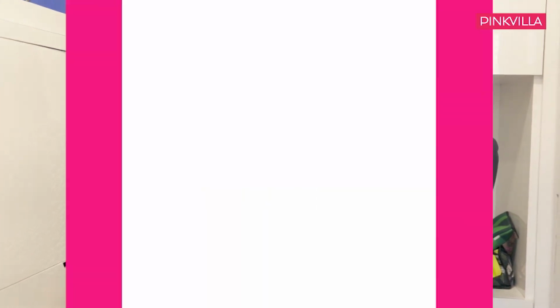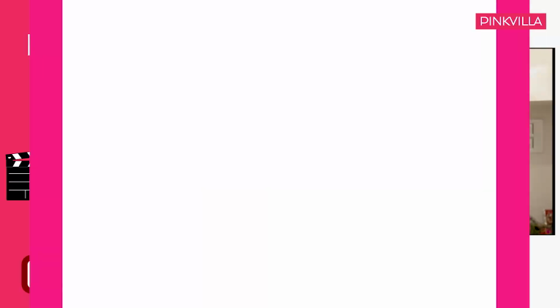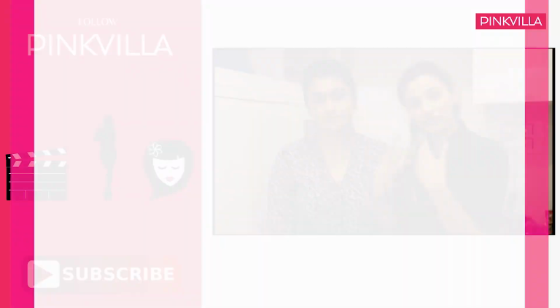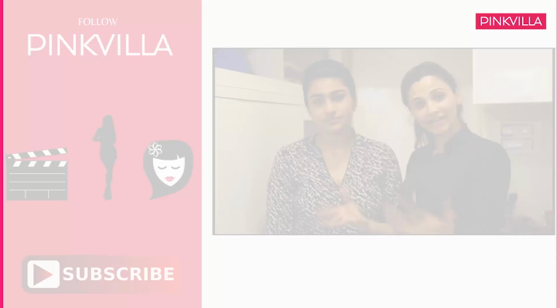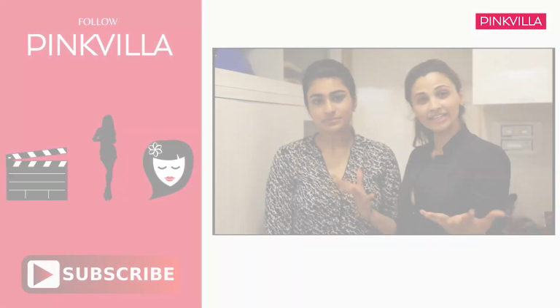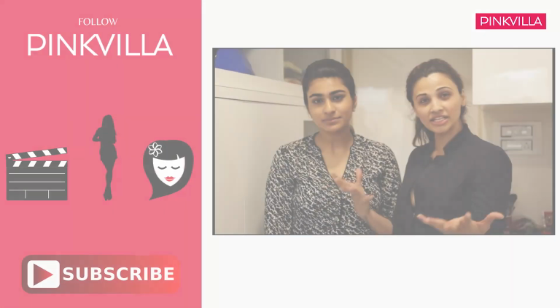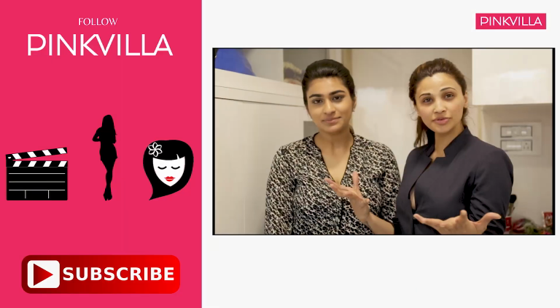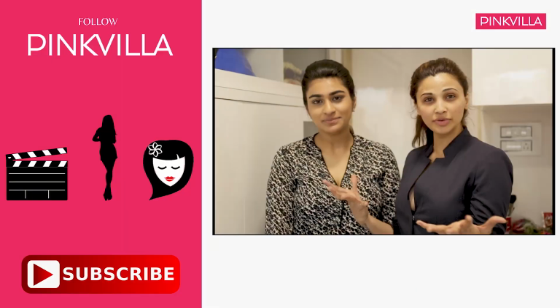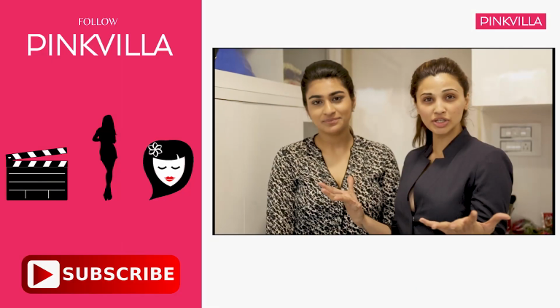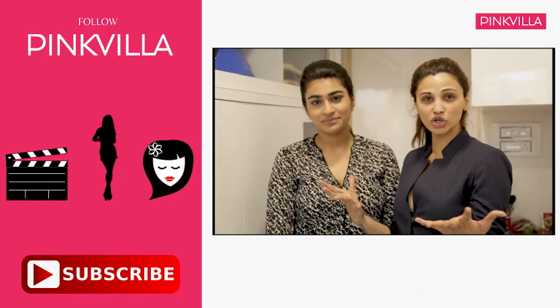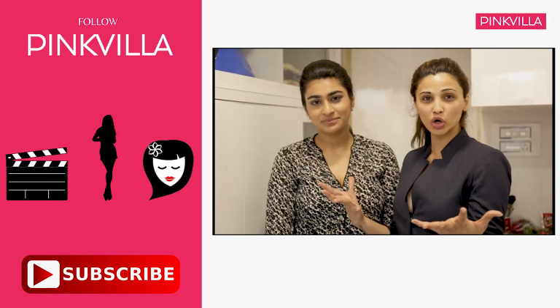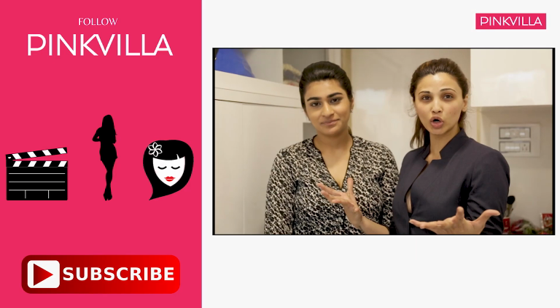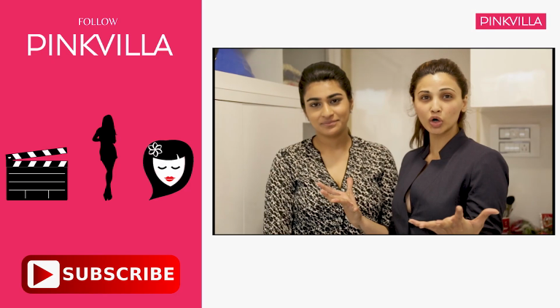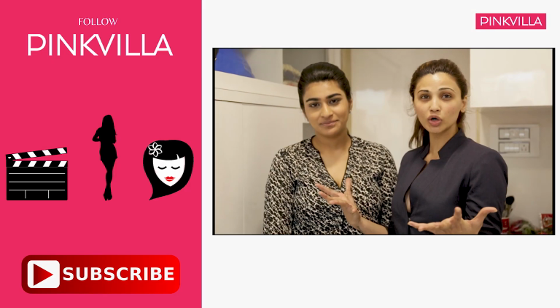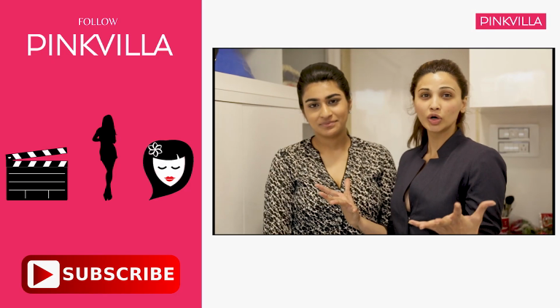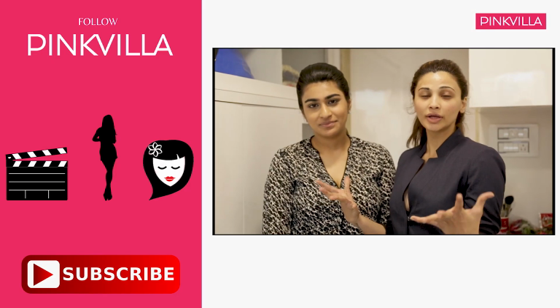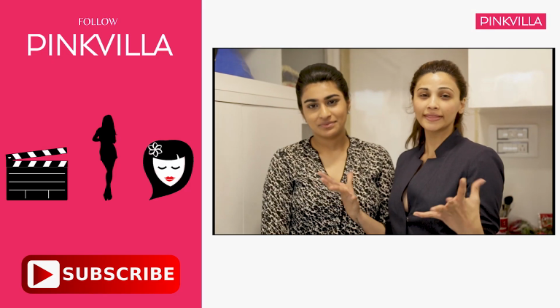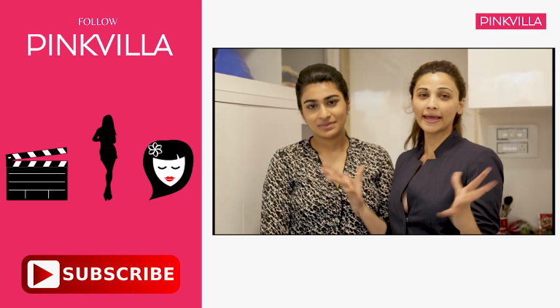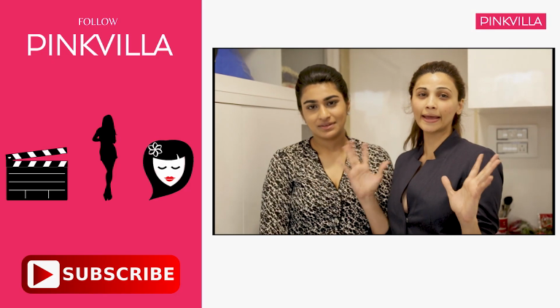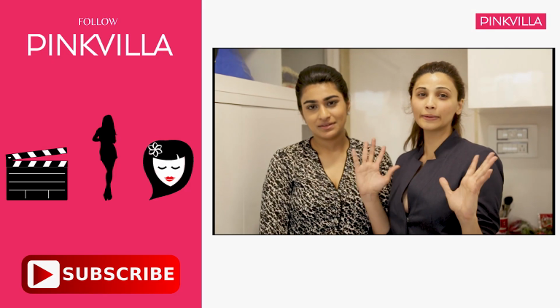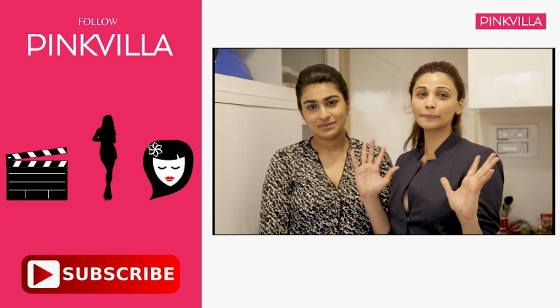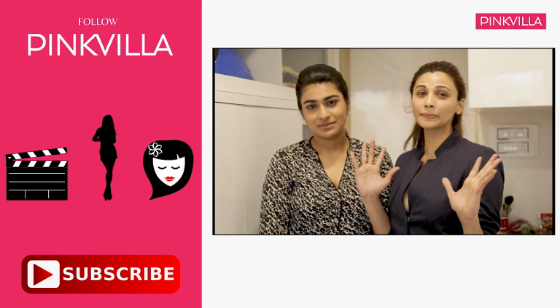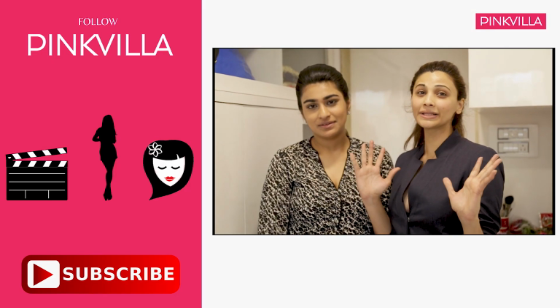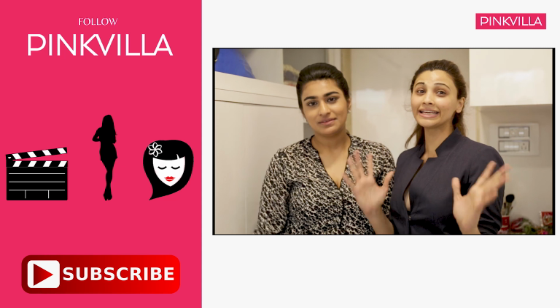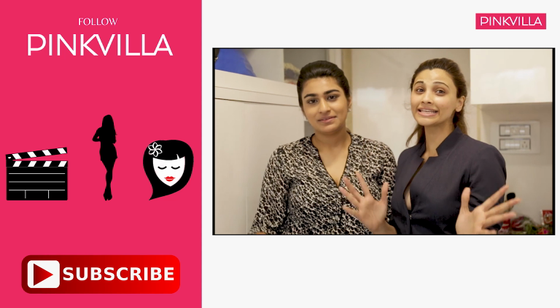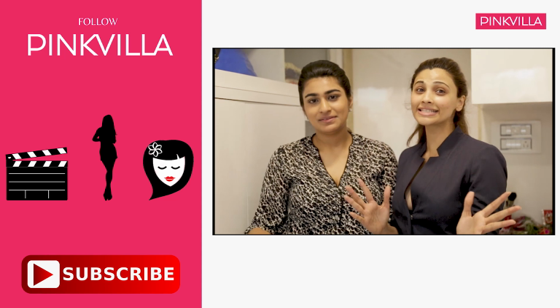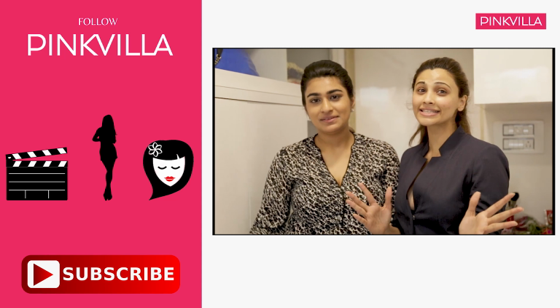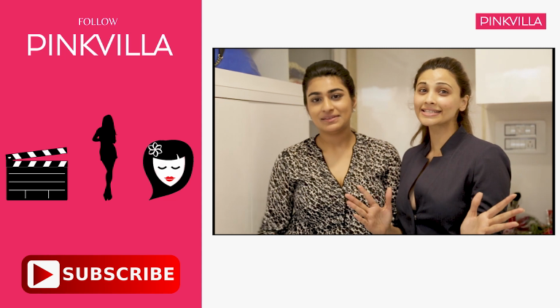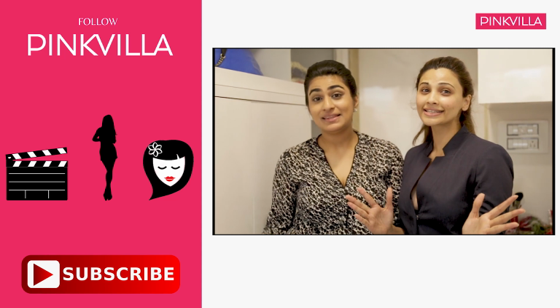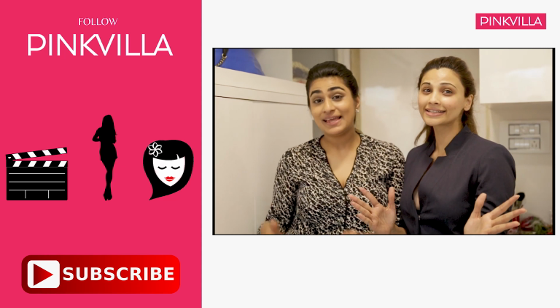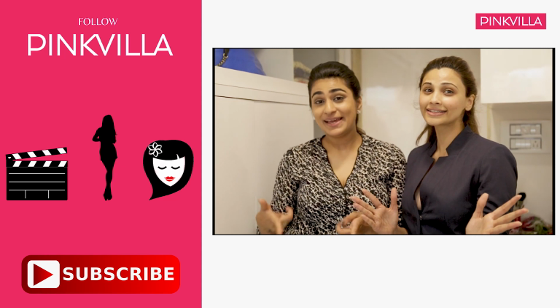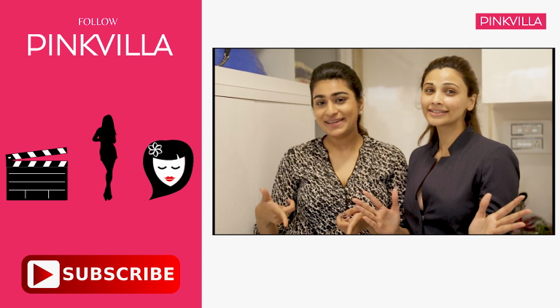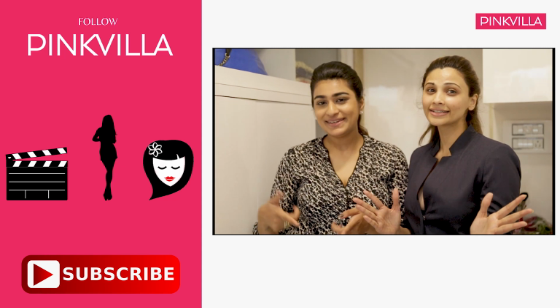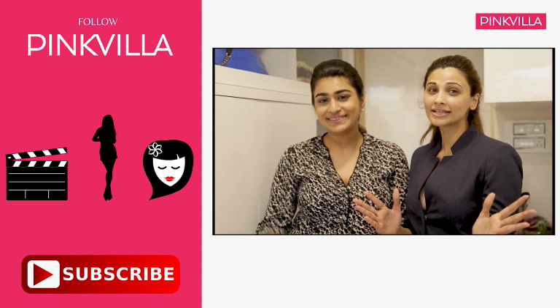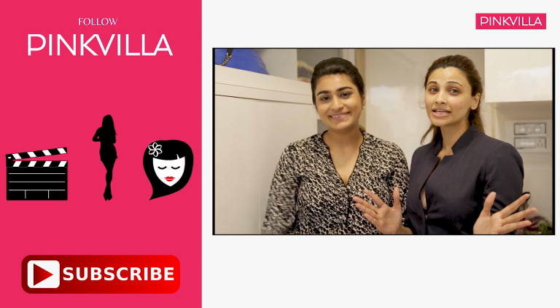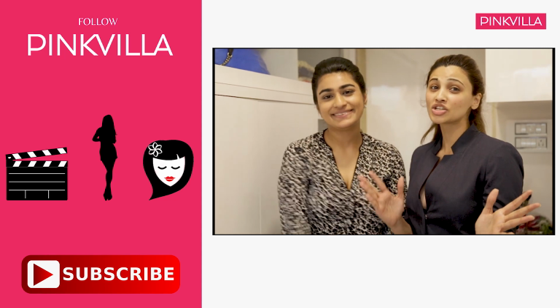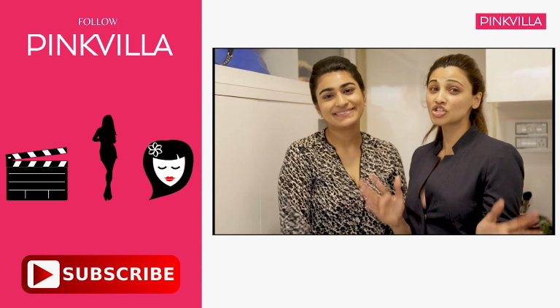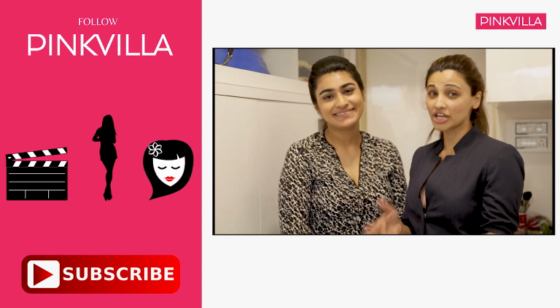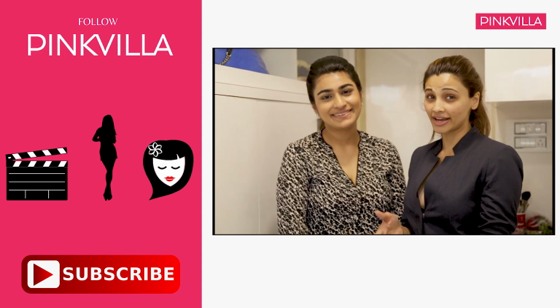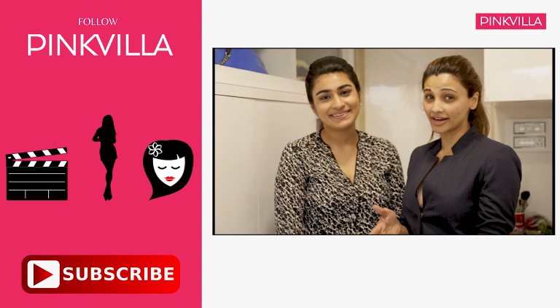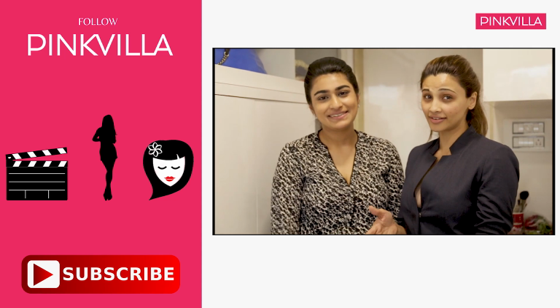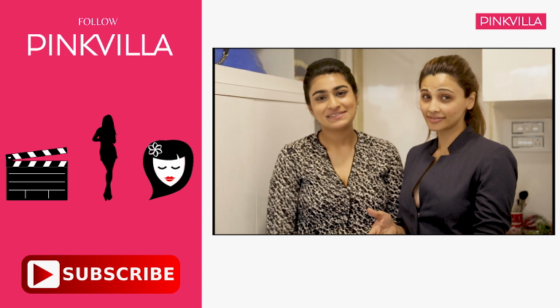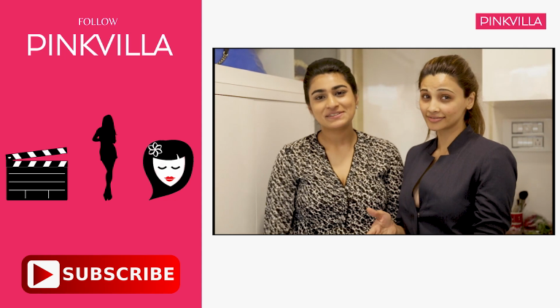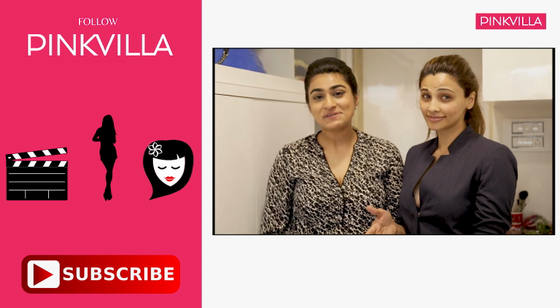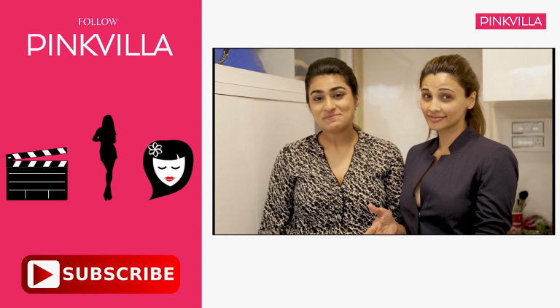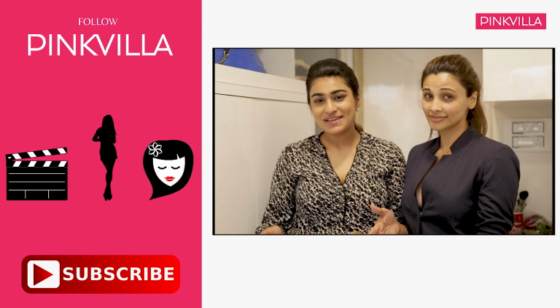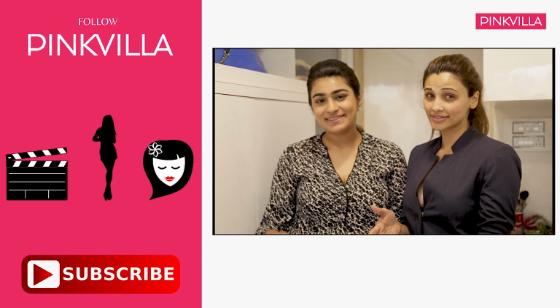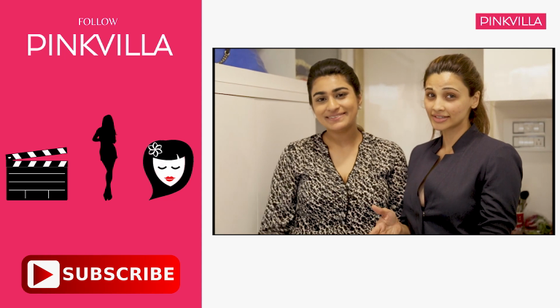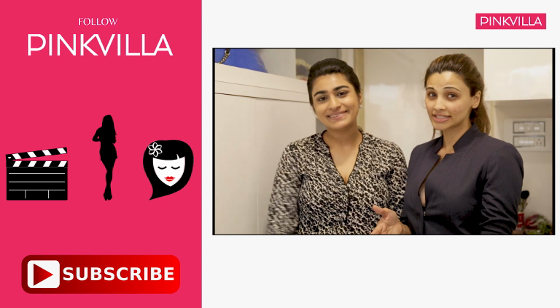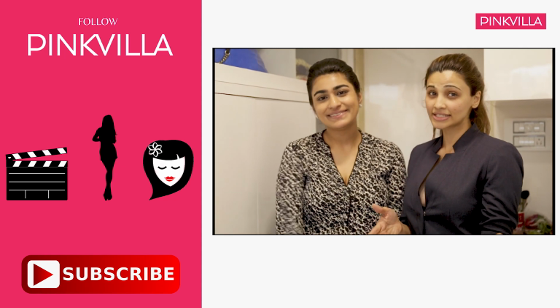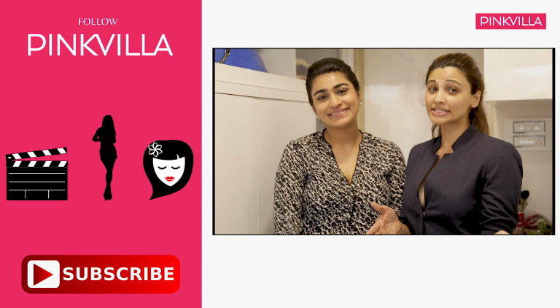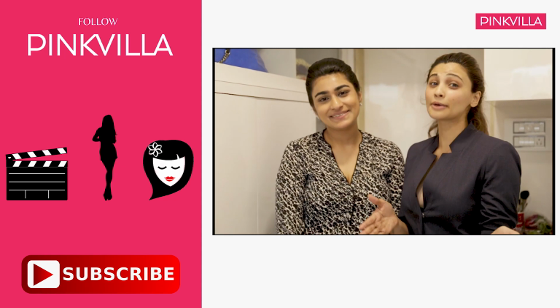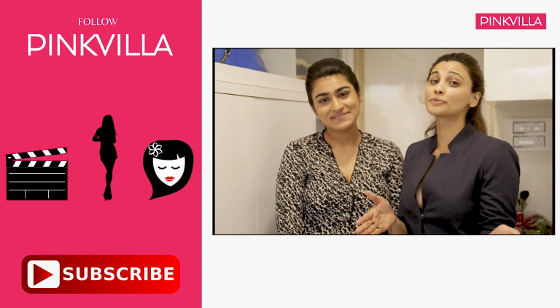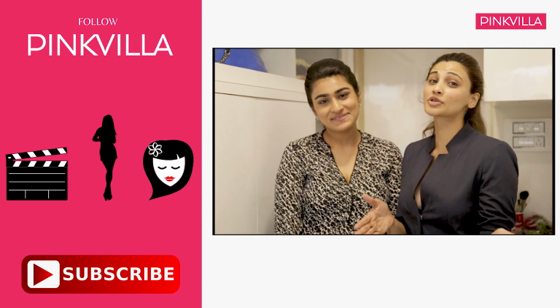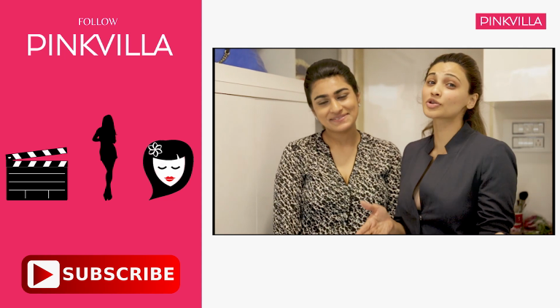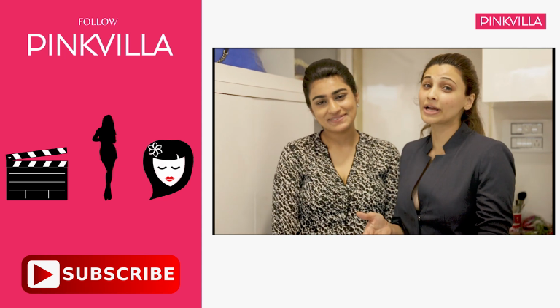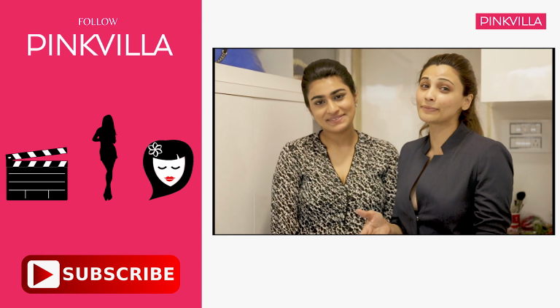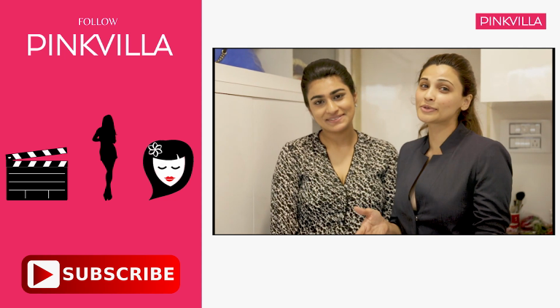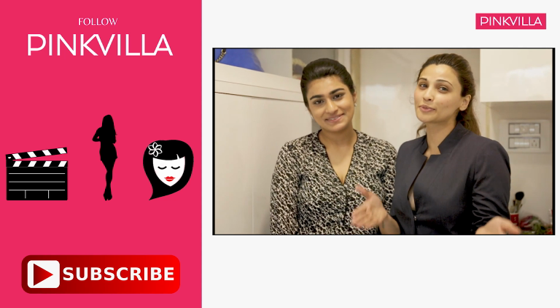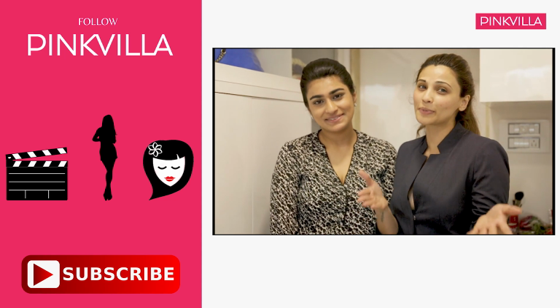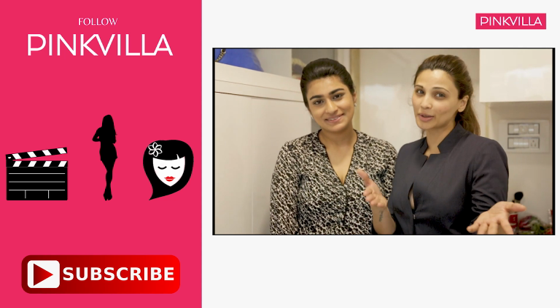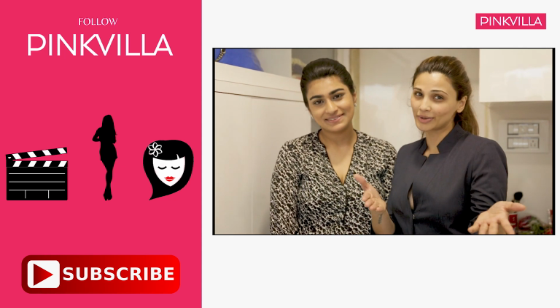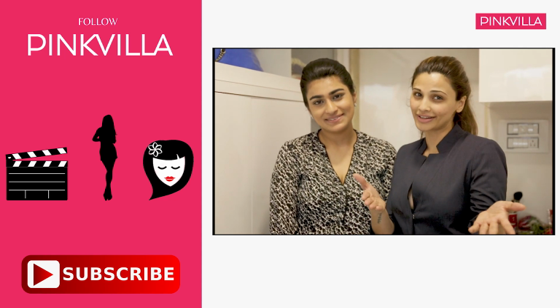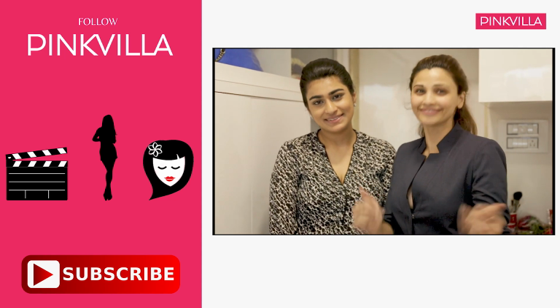If you like this video then please like, share, comment, and subscribe to Pinkvilla.